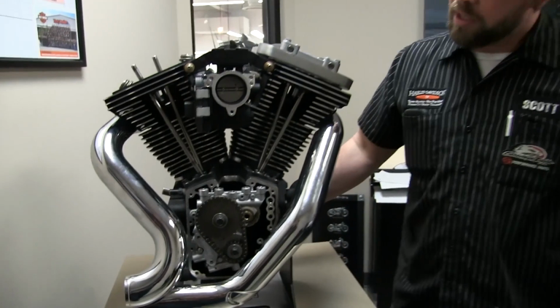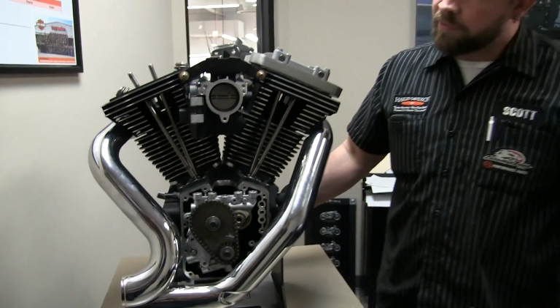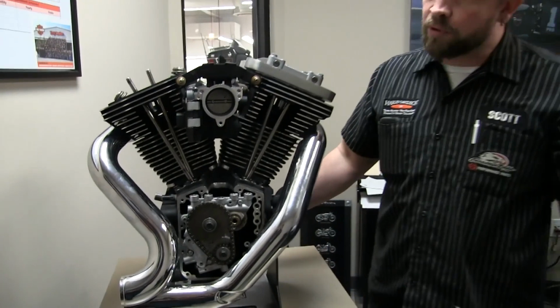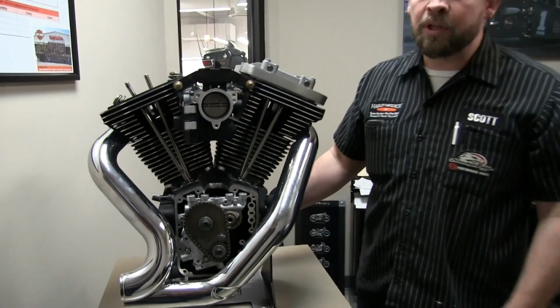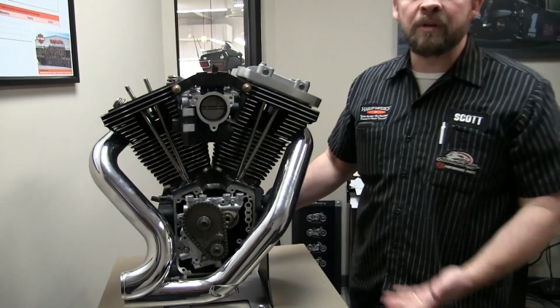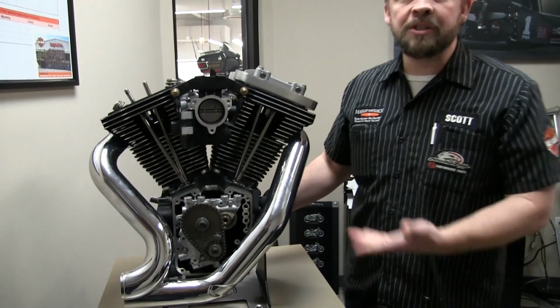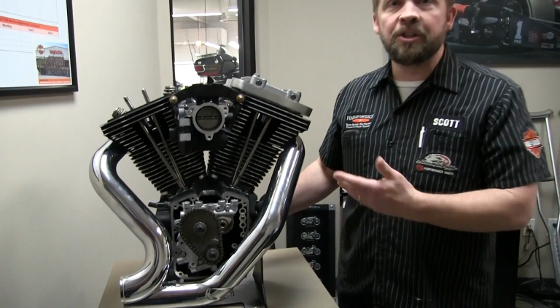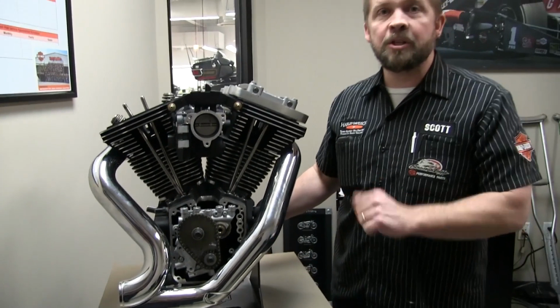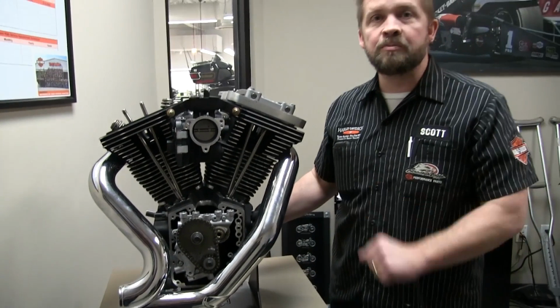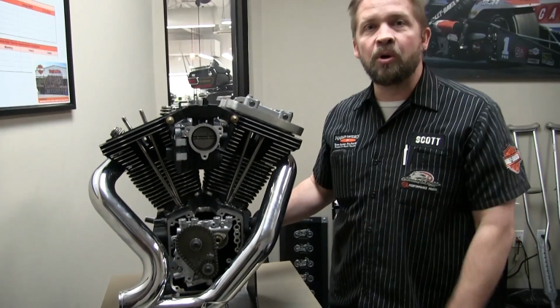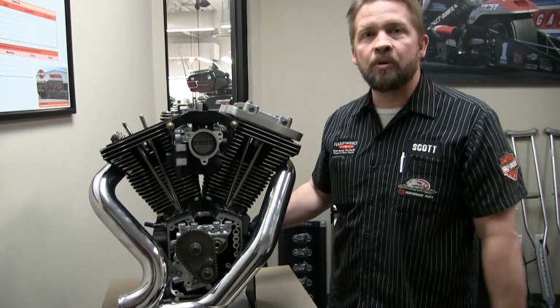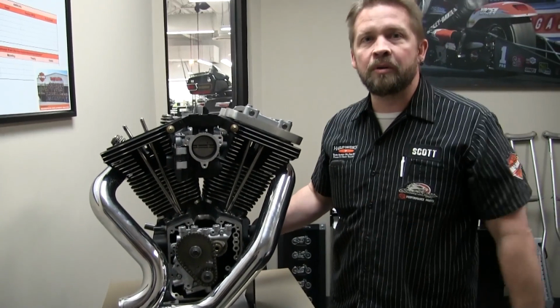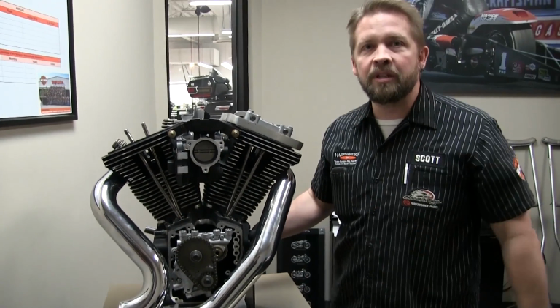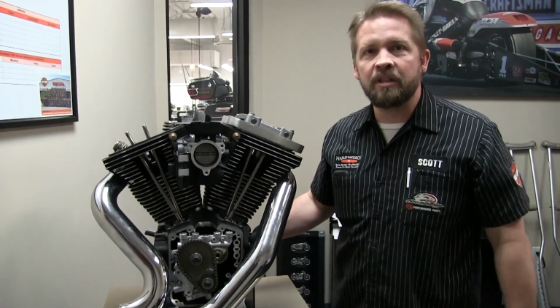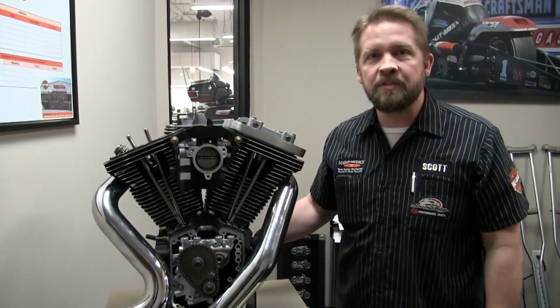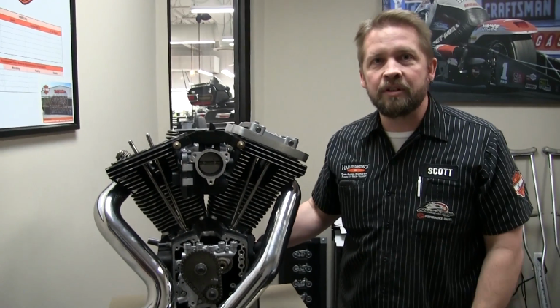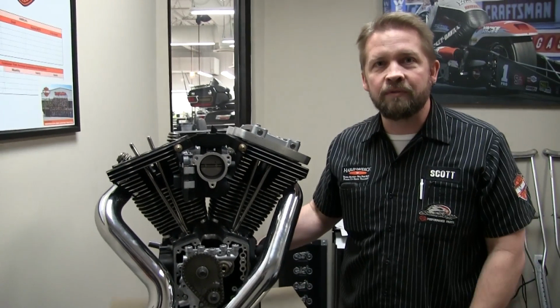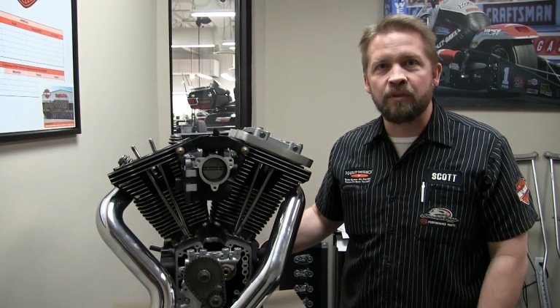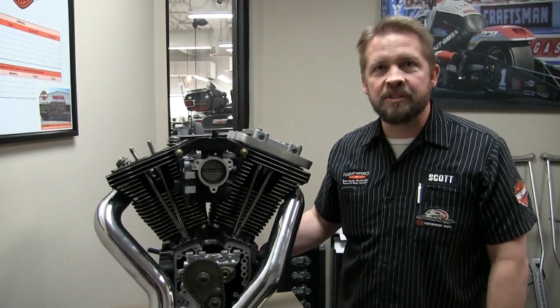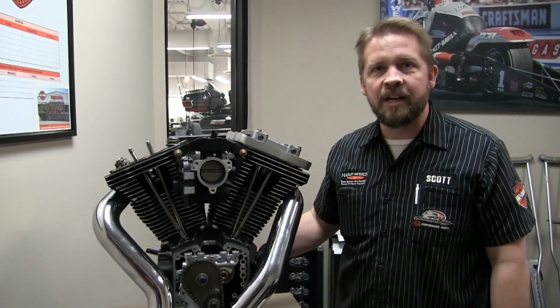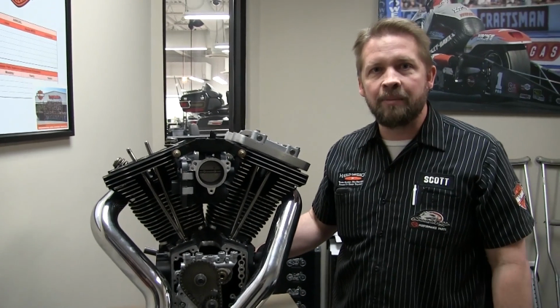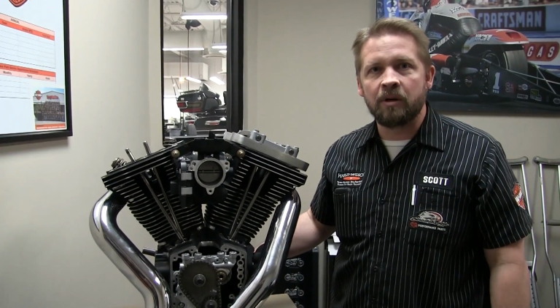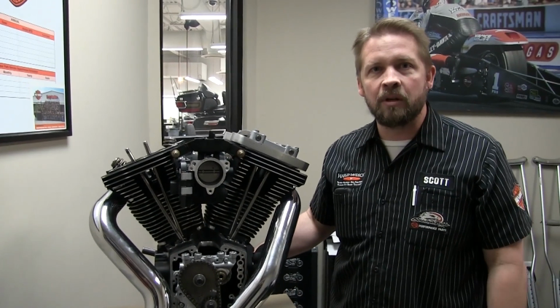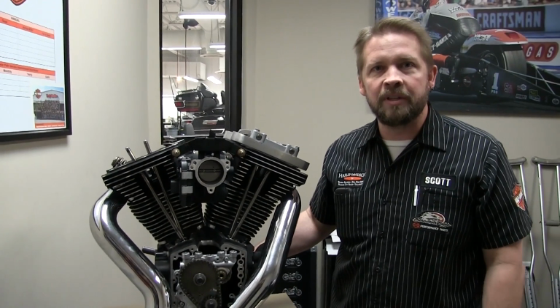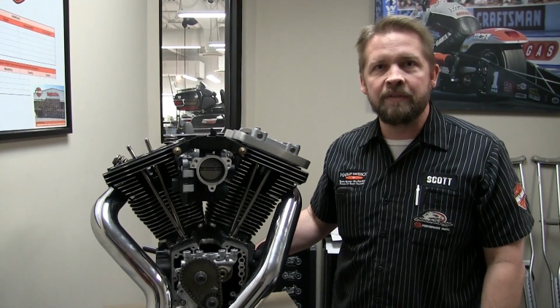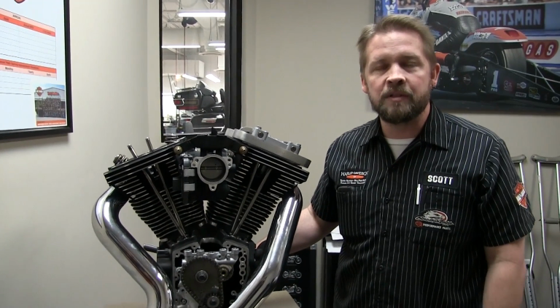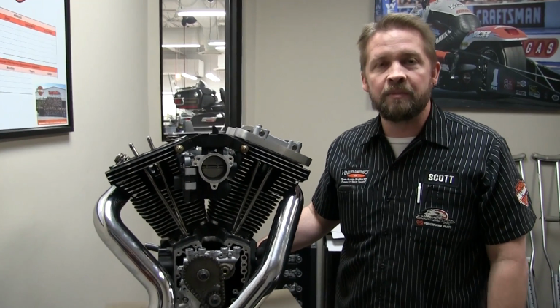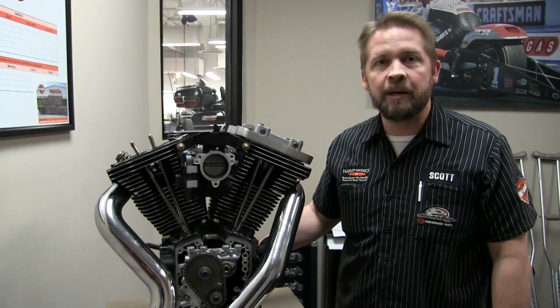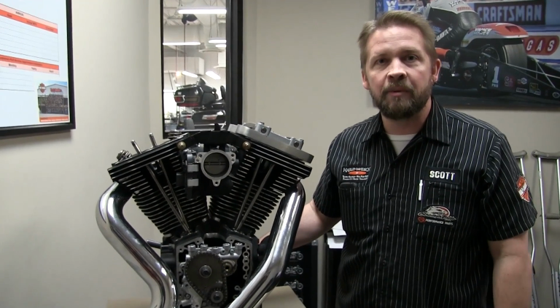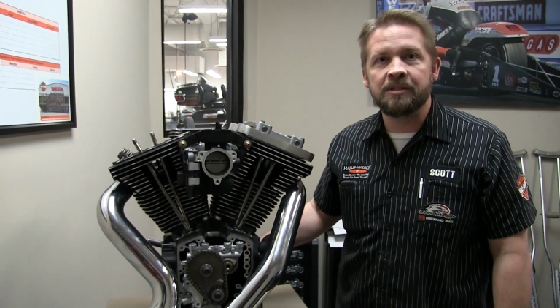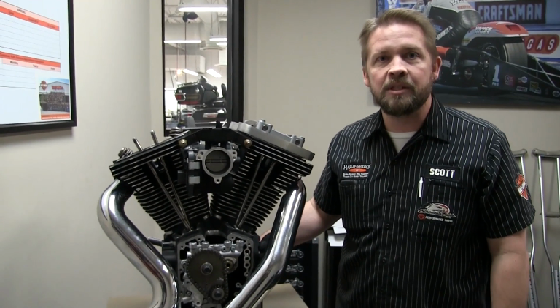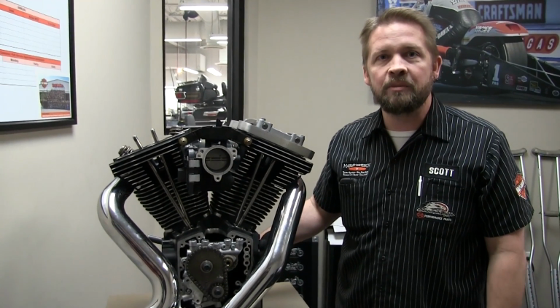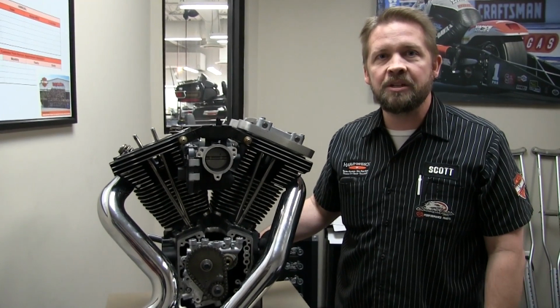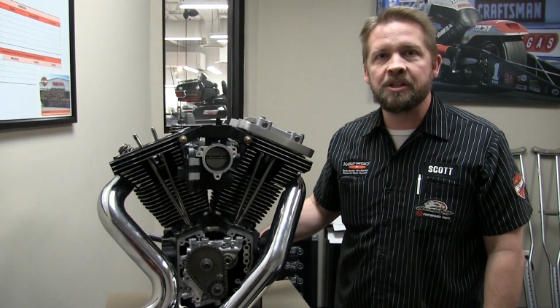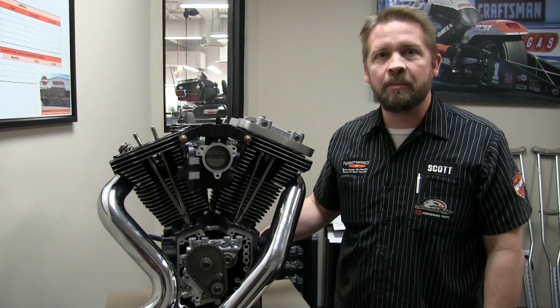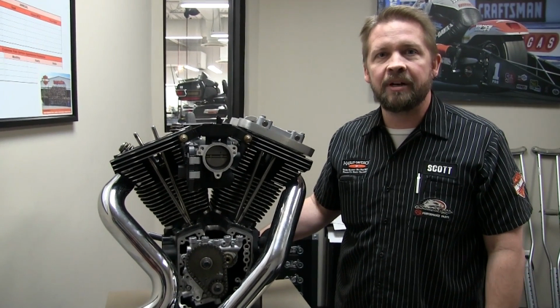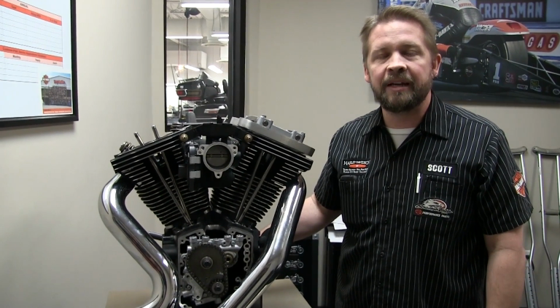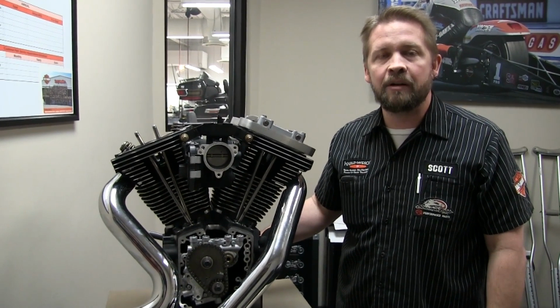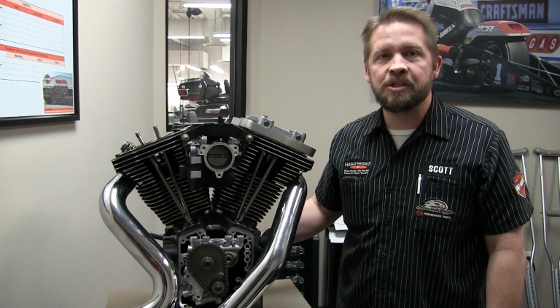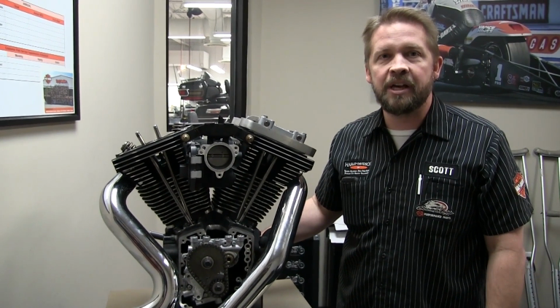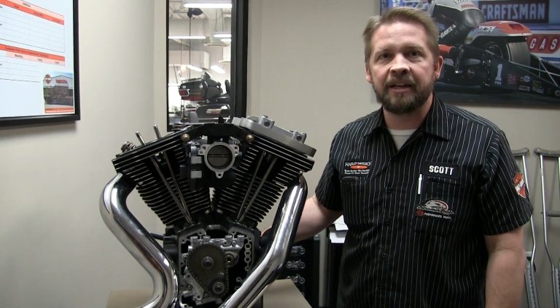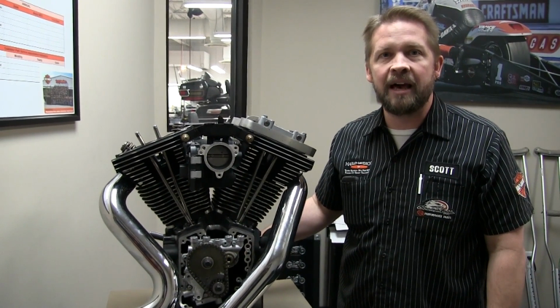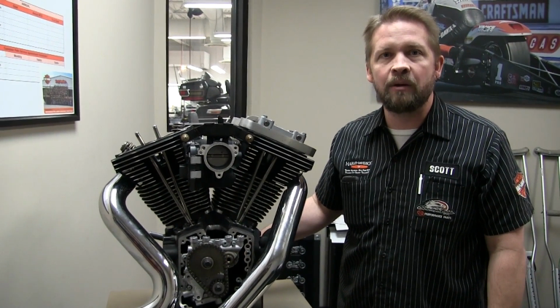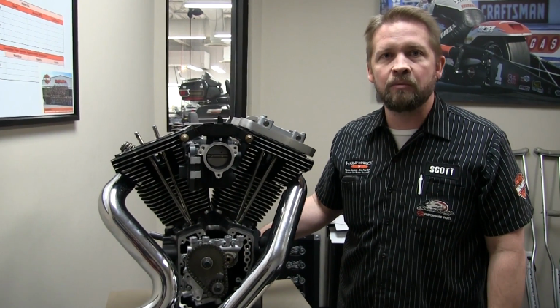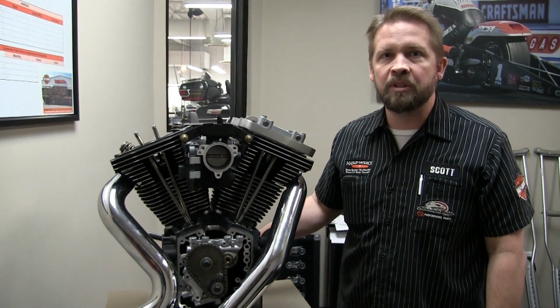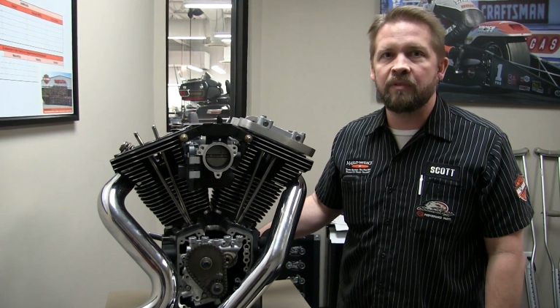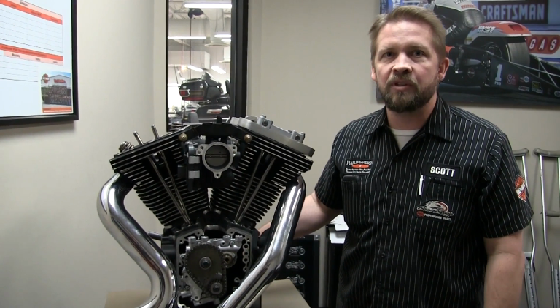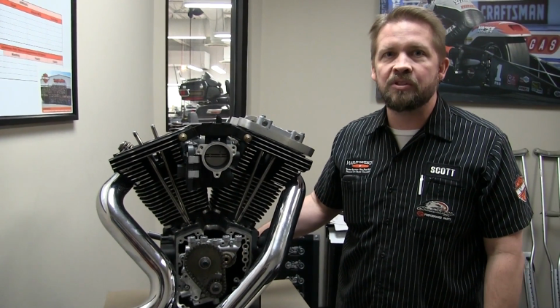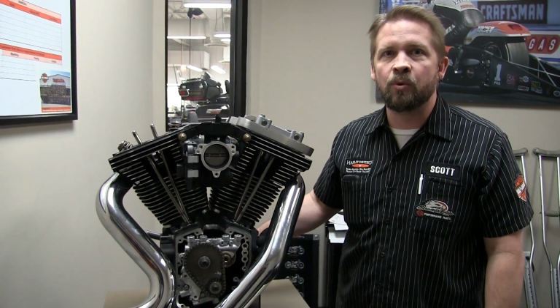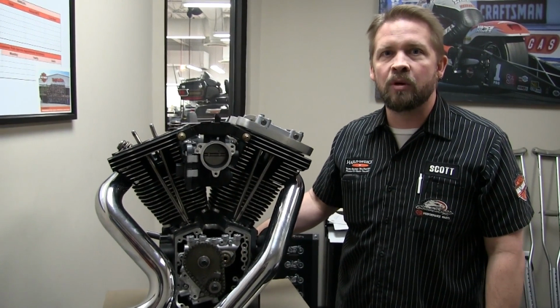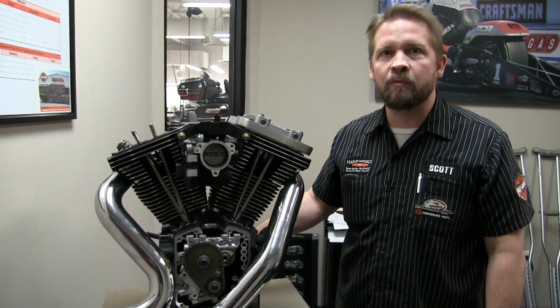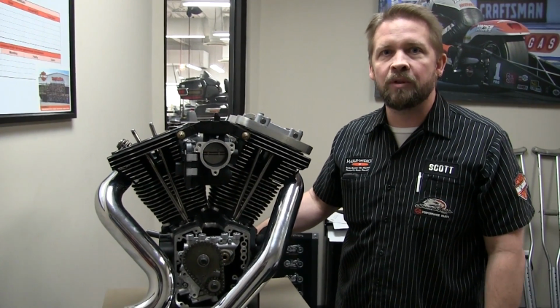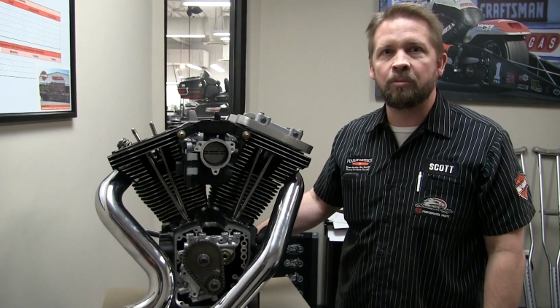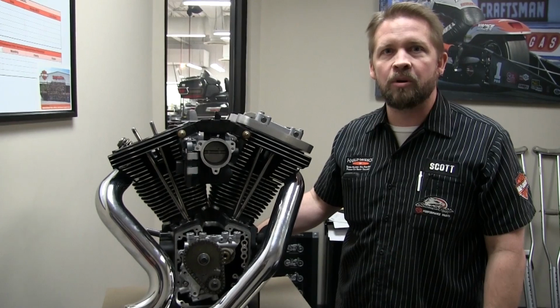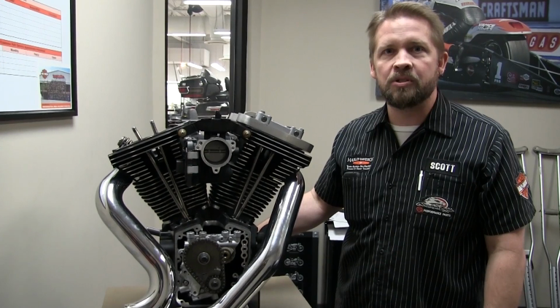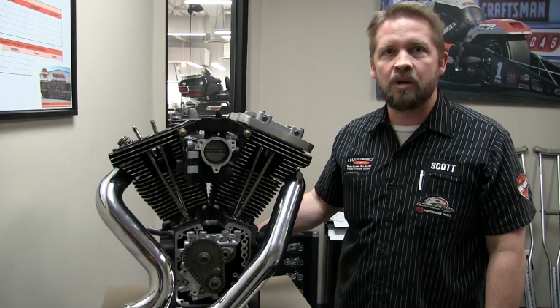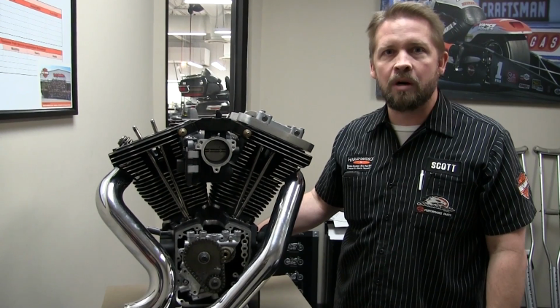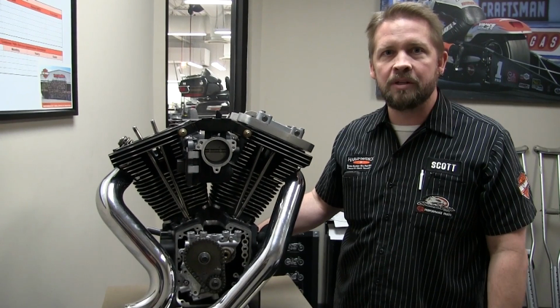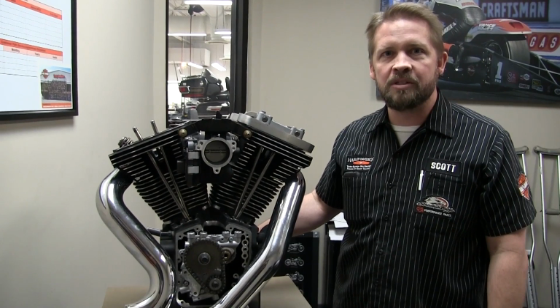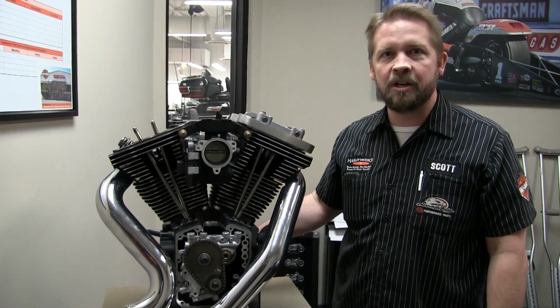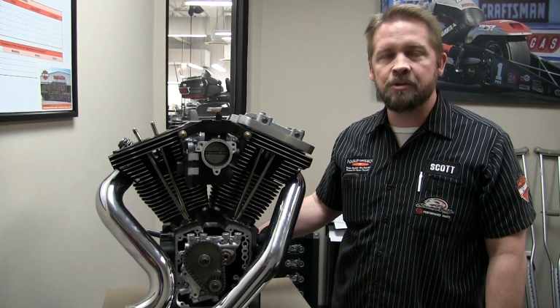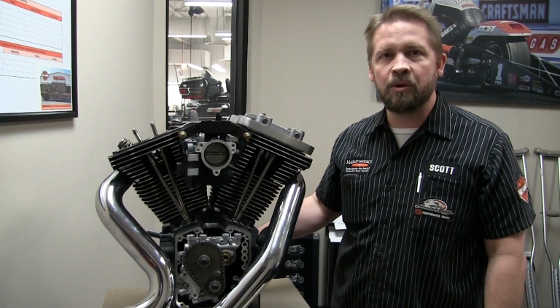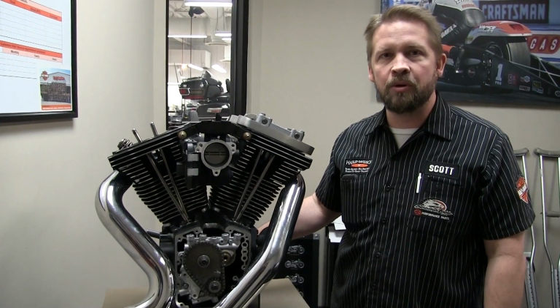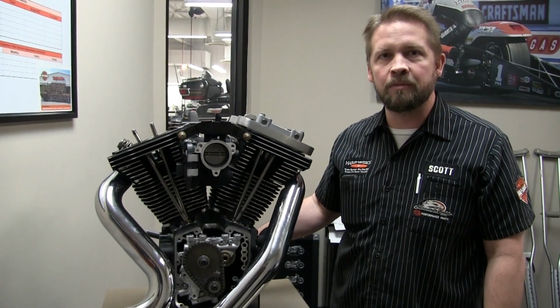If you're interested in this motor, it lives here full time at Harley-Davidson in Panama City Beach. Come on down and check it out — we'll give you a tour of what the parts are inside your motor.